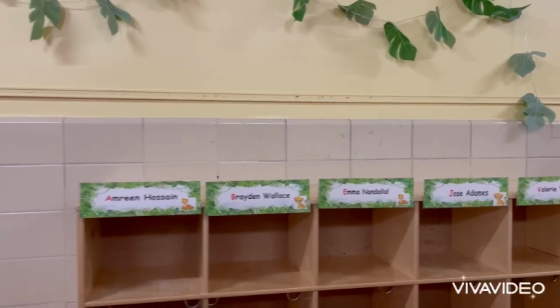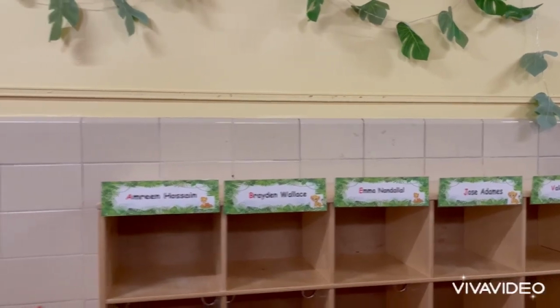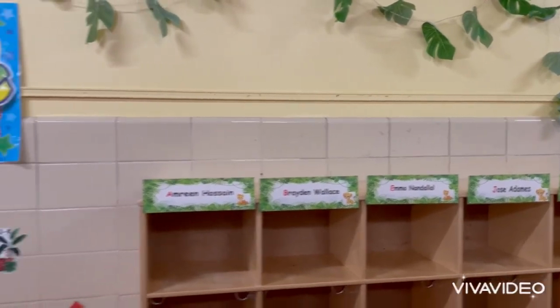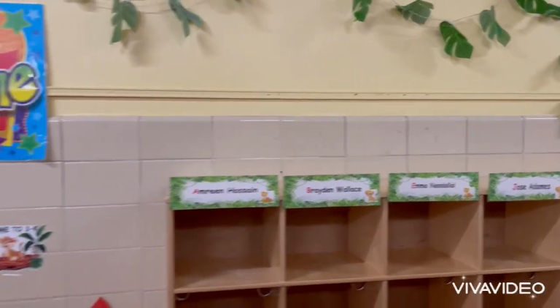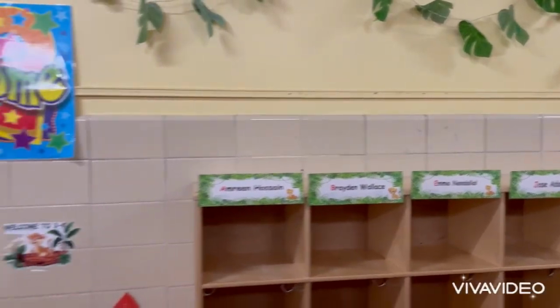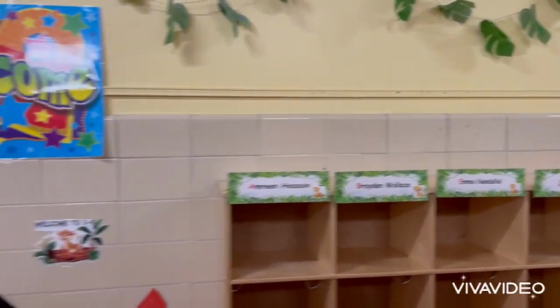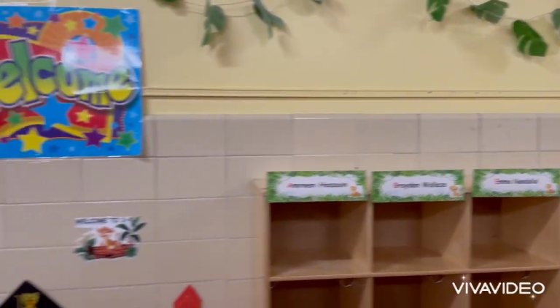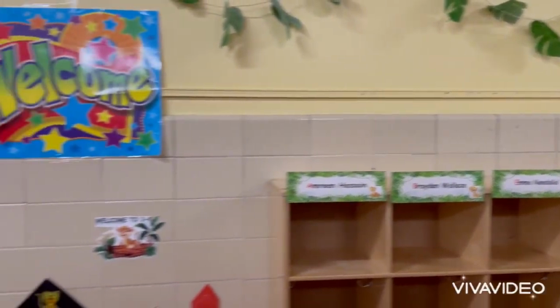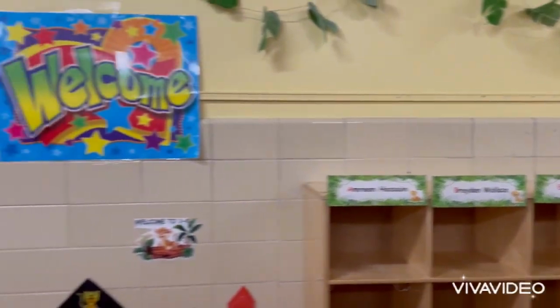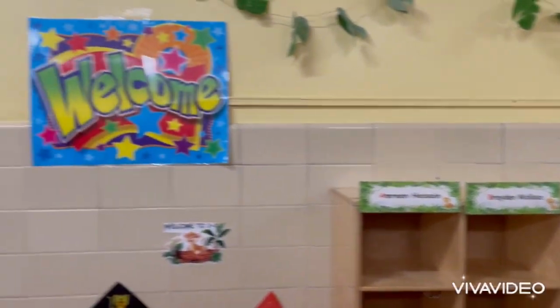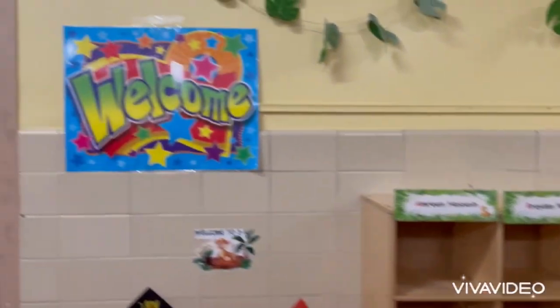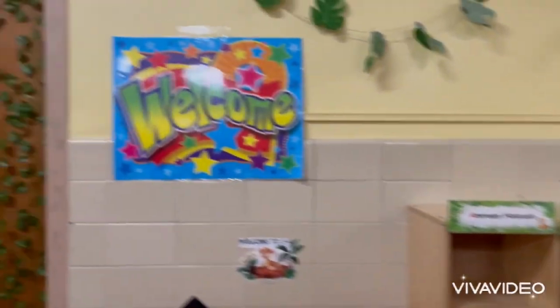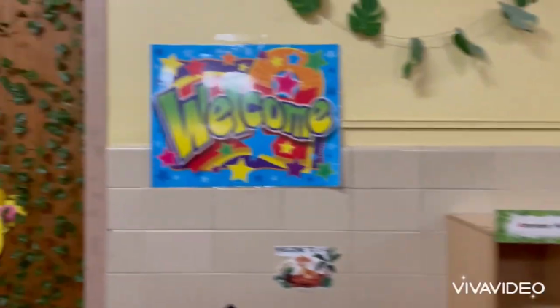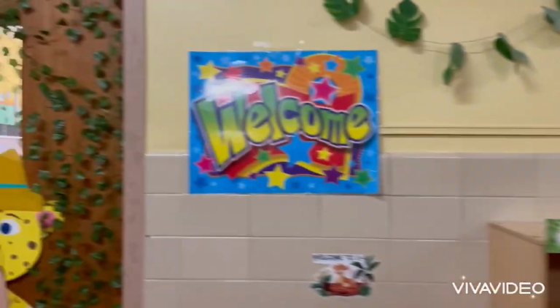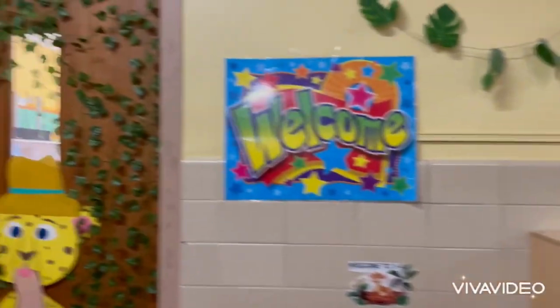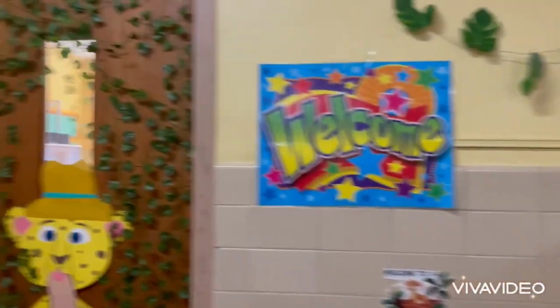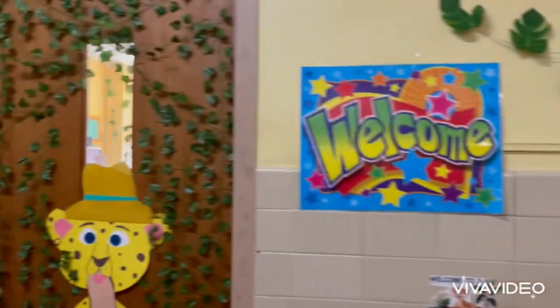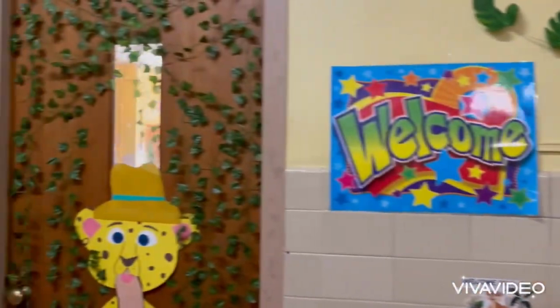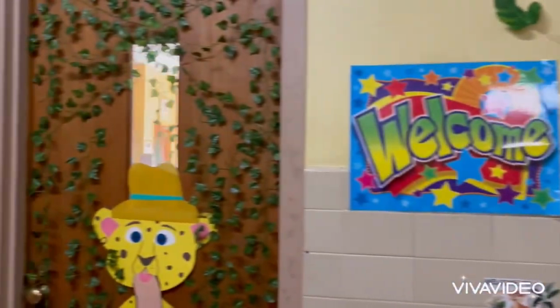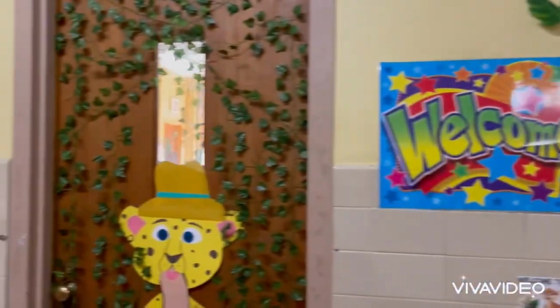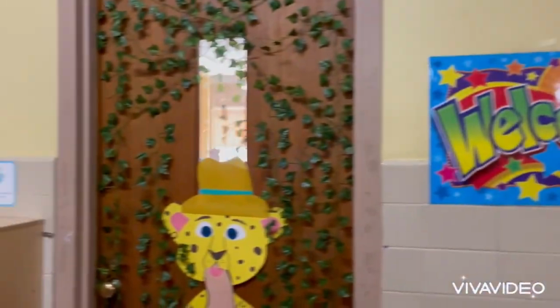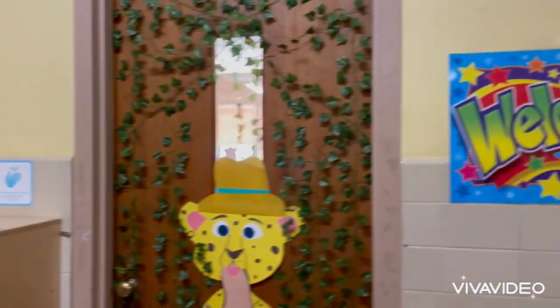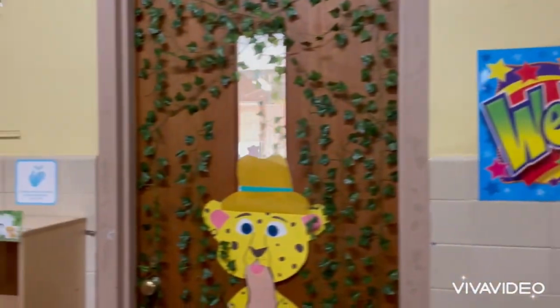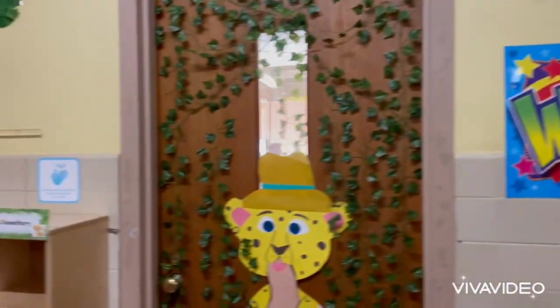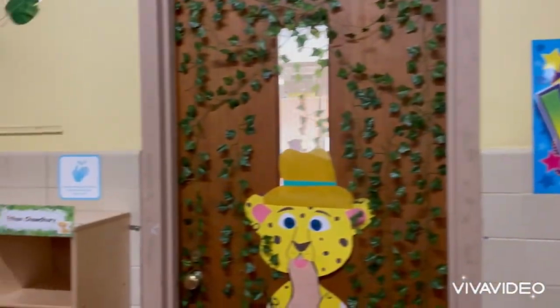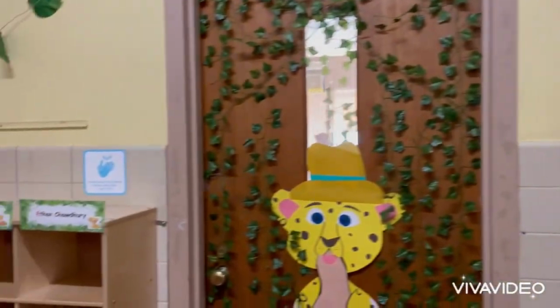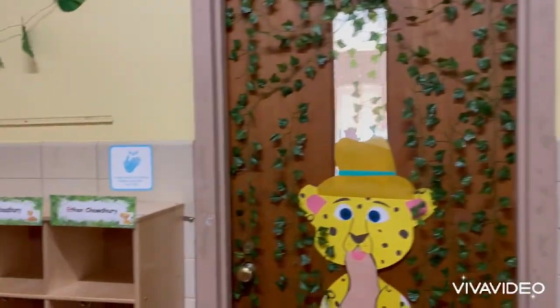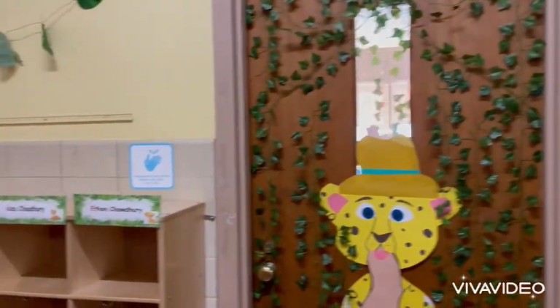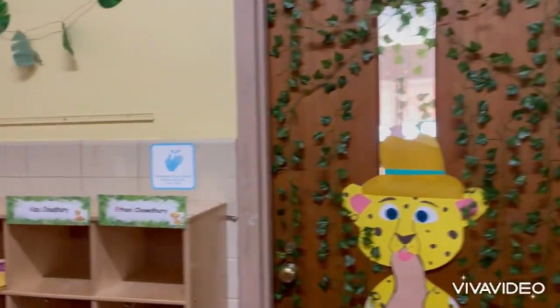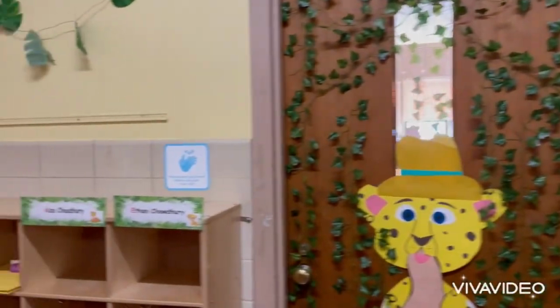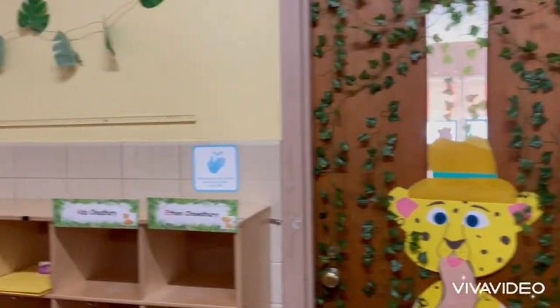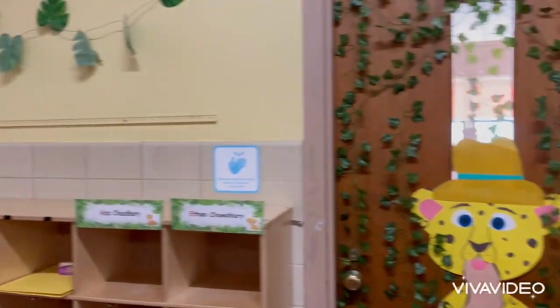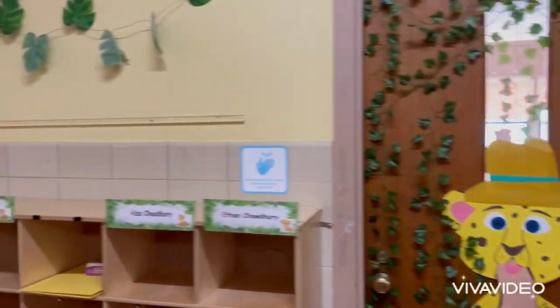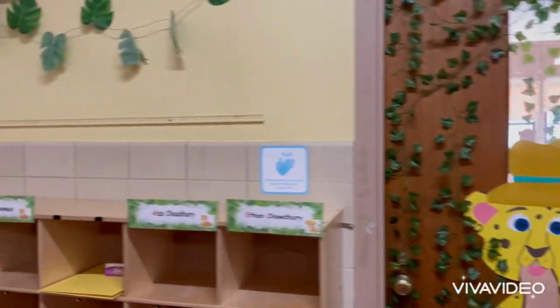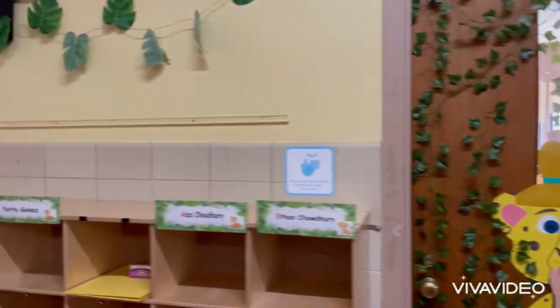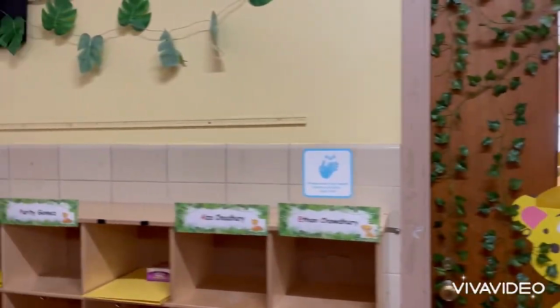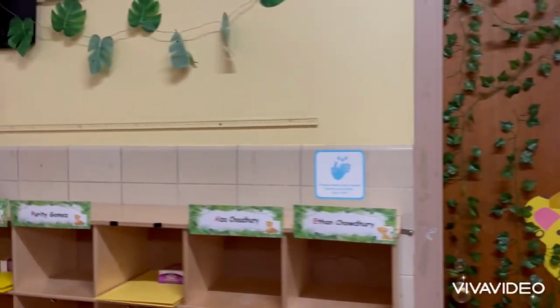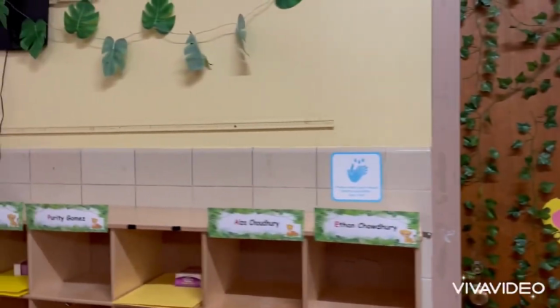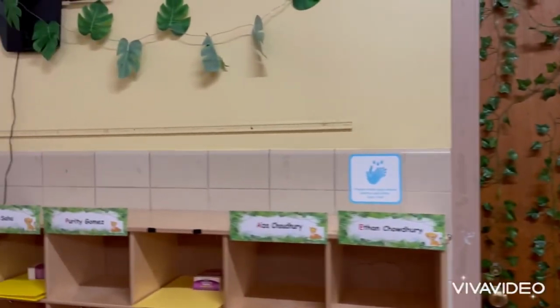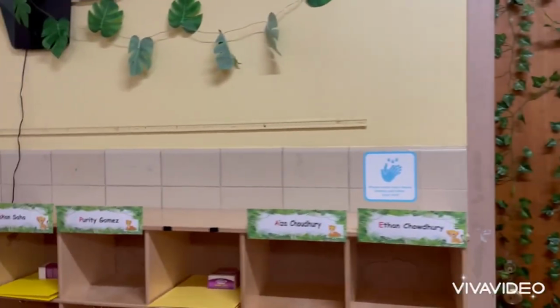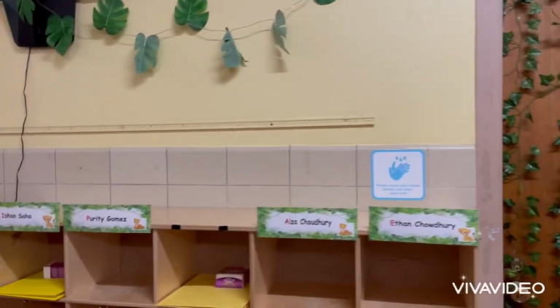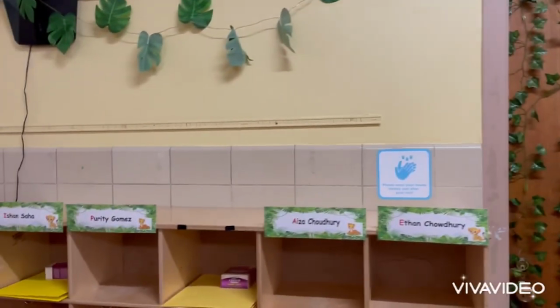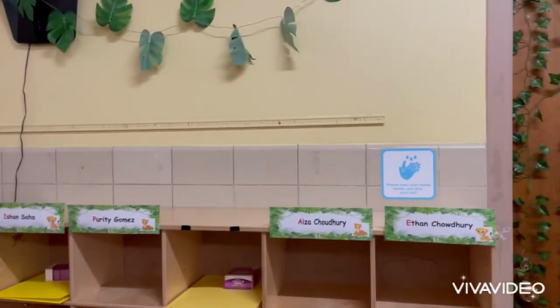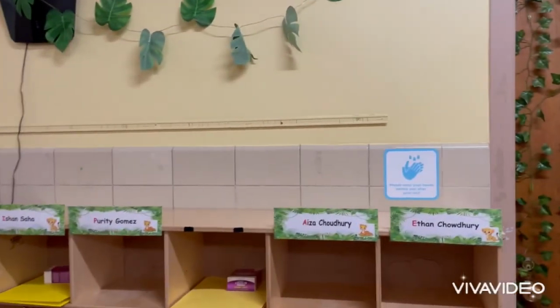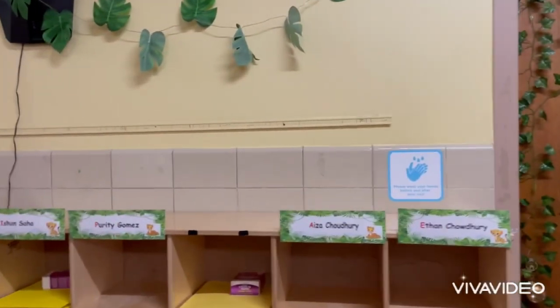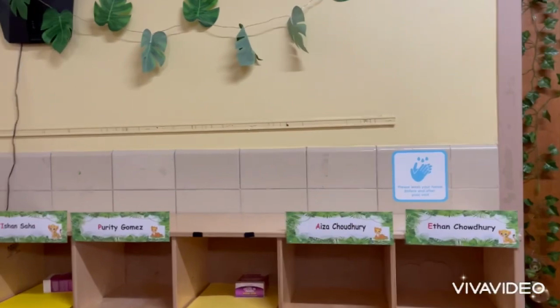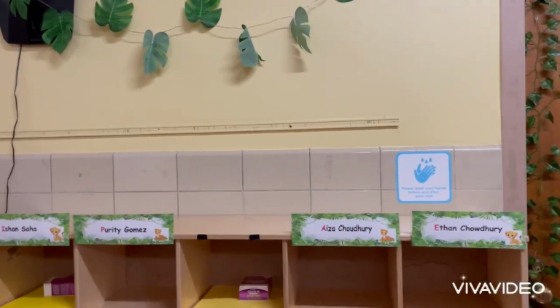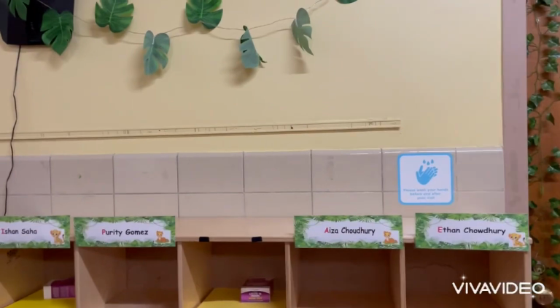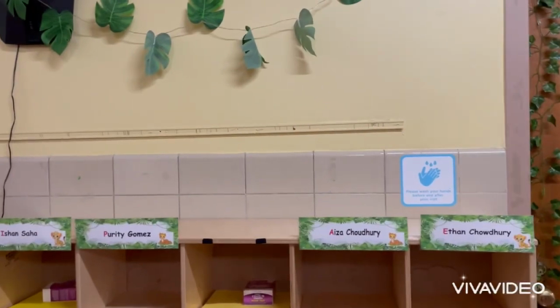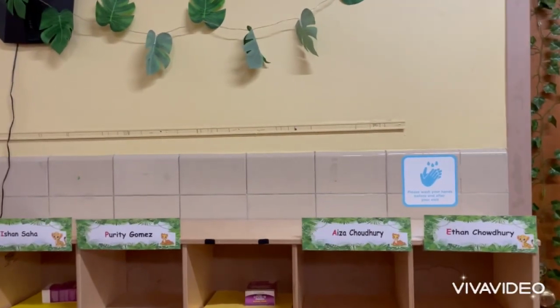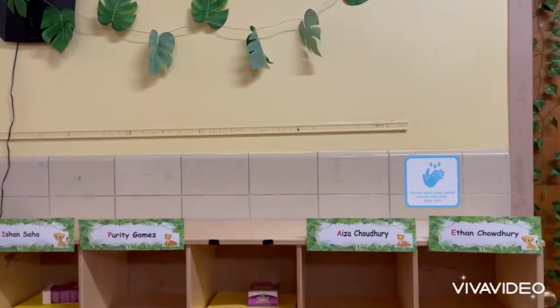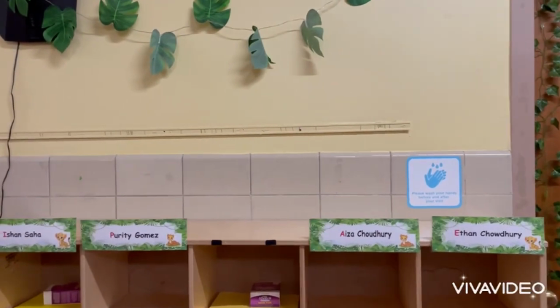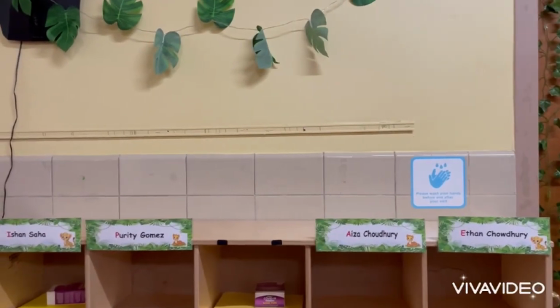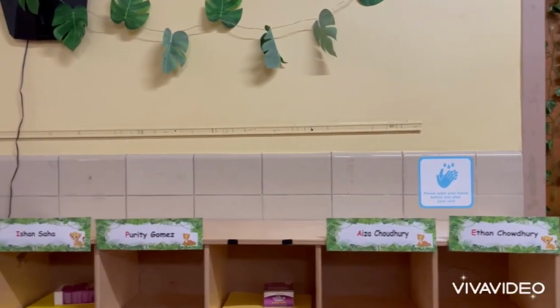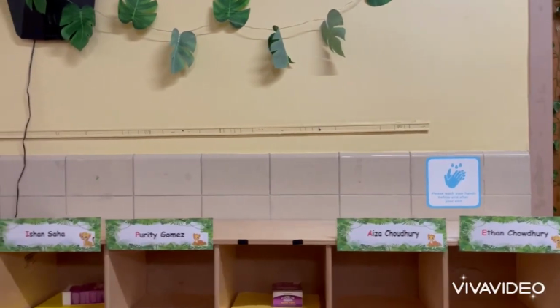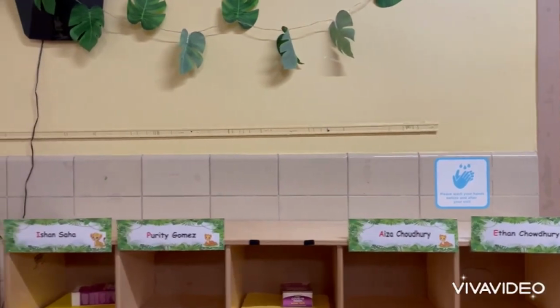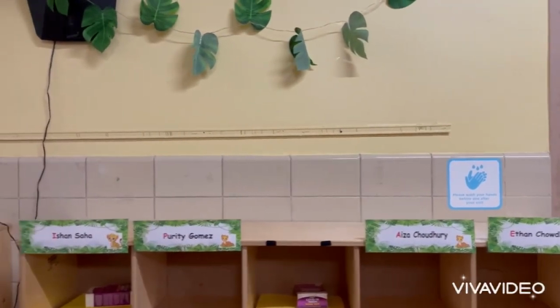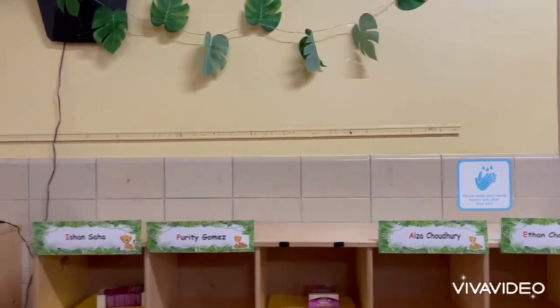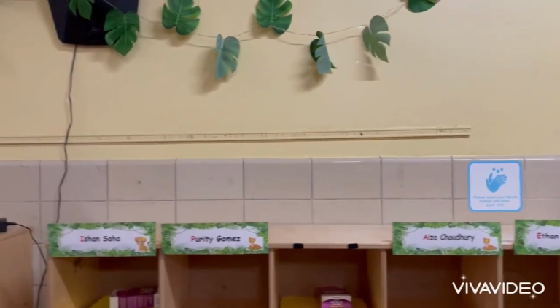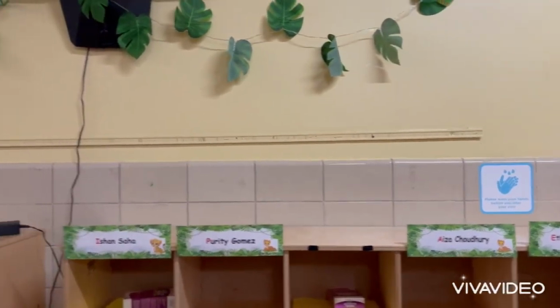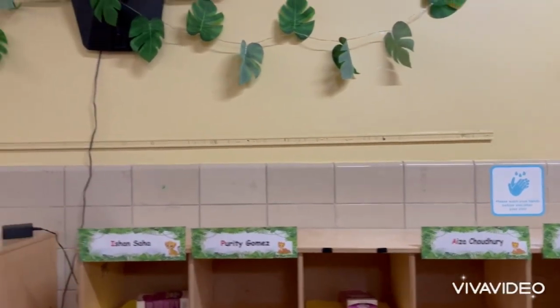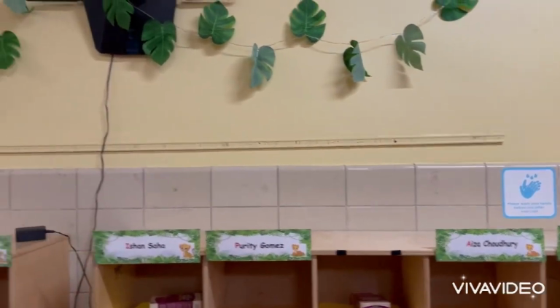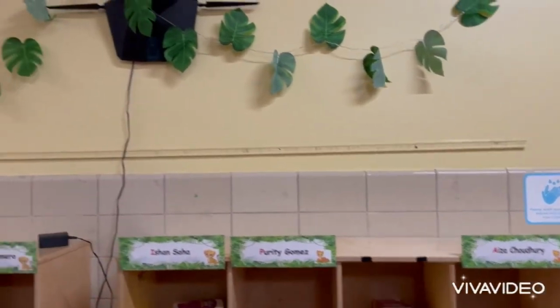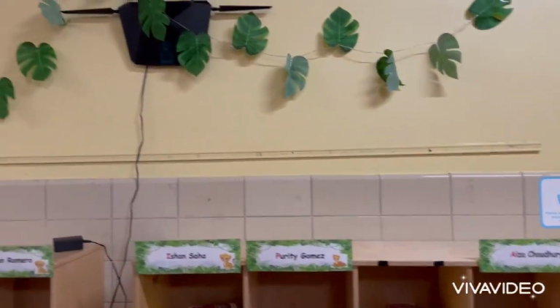Here's the cubbies where my friends are going to put their extra clothes, their book bag, their lunch bag.